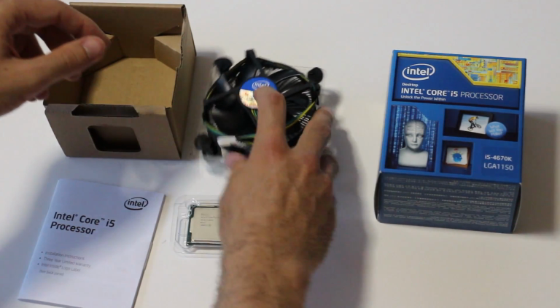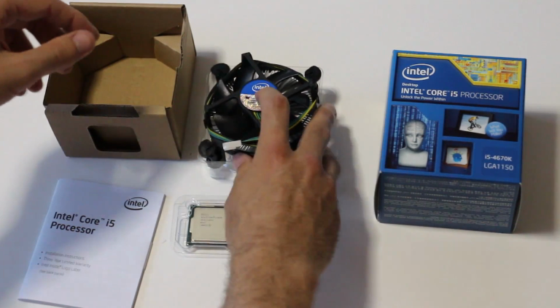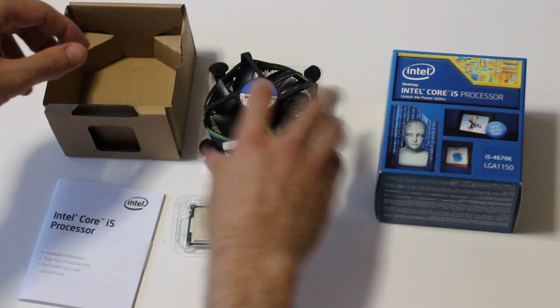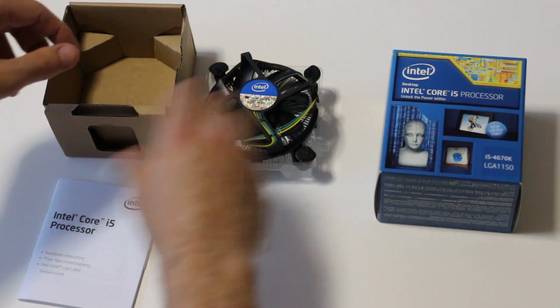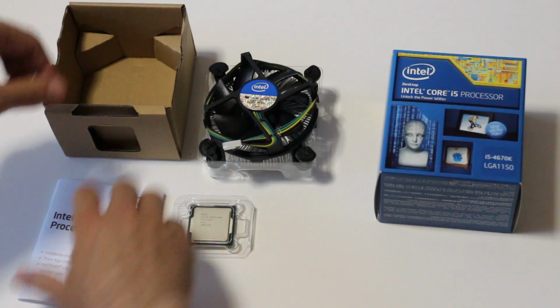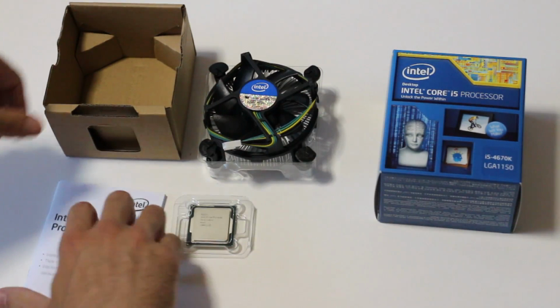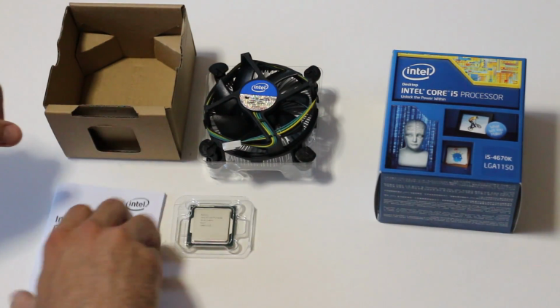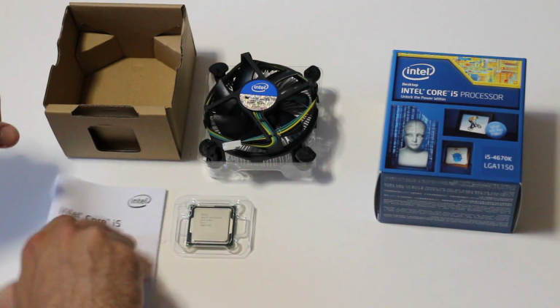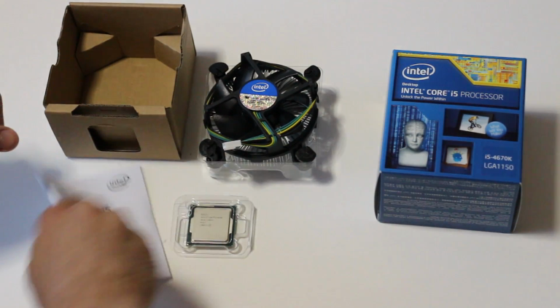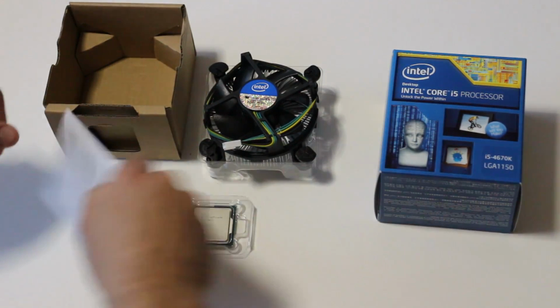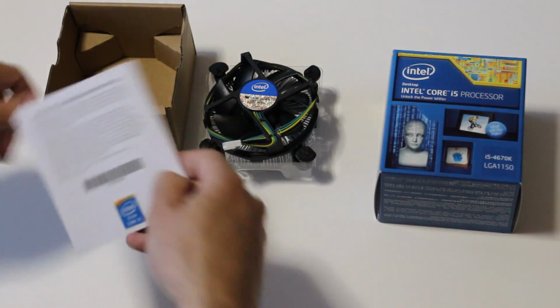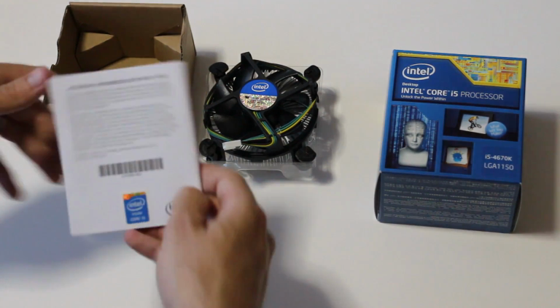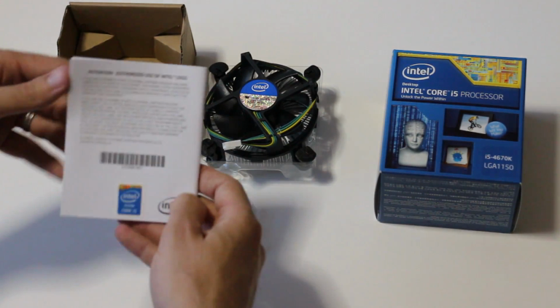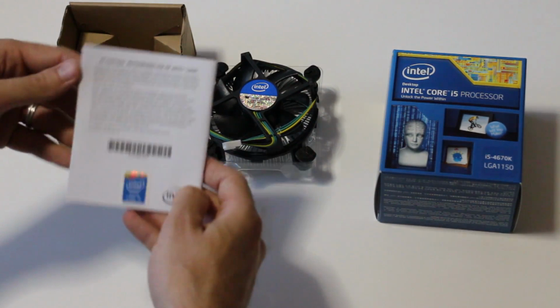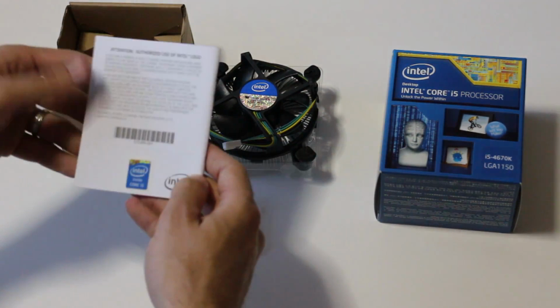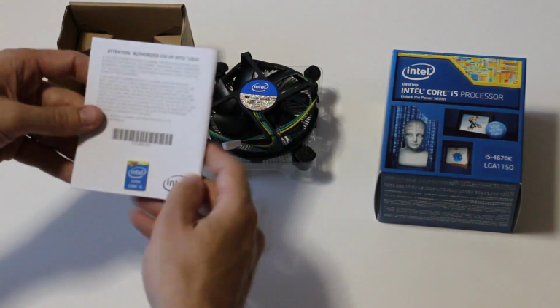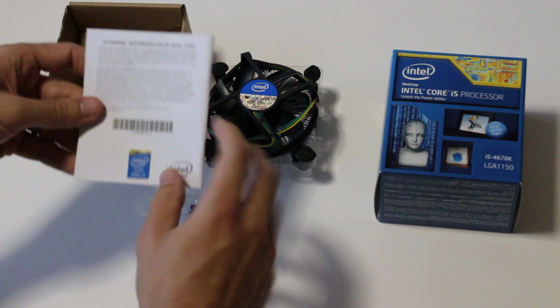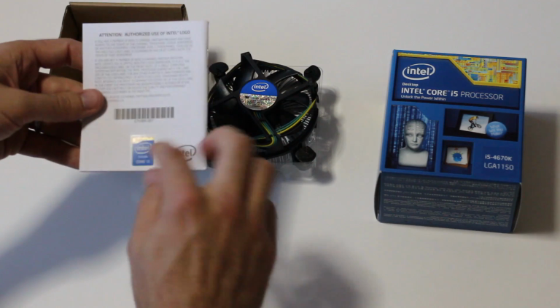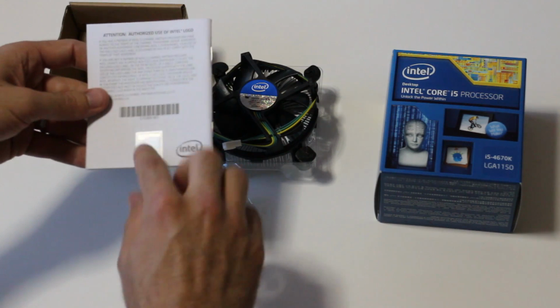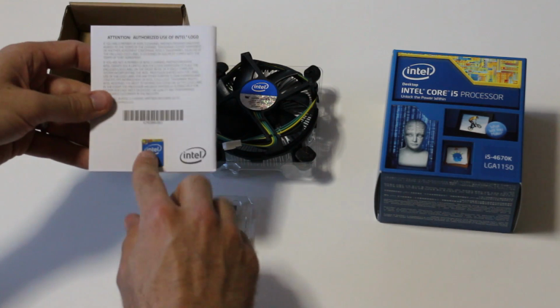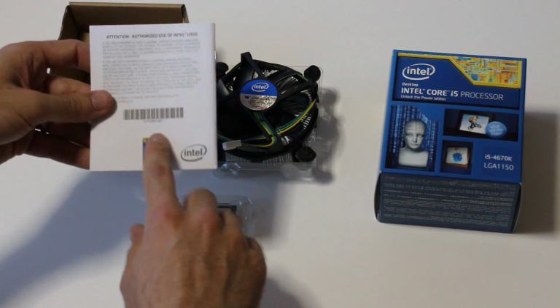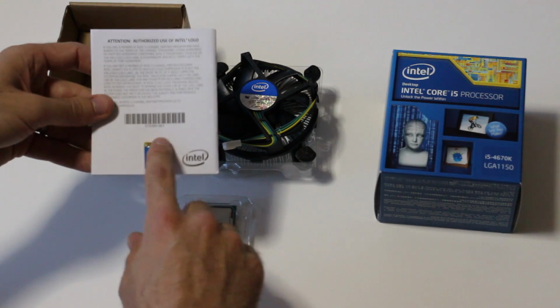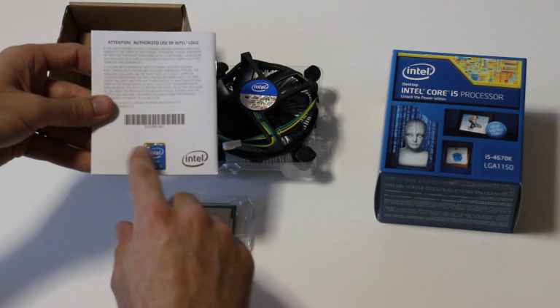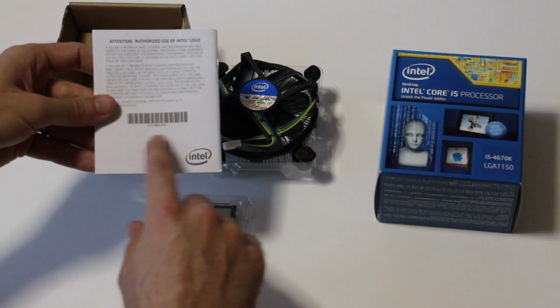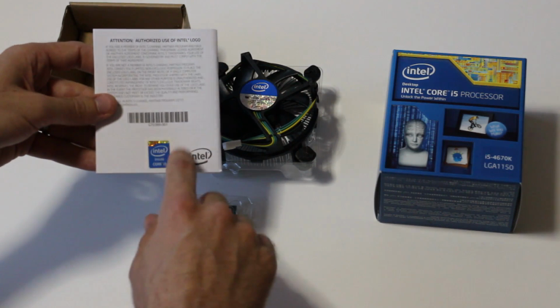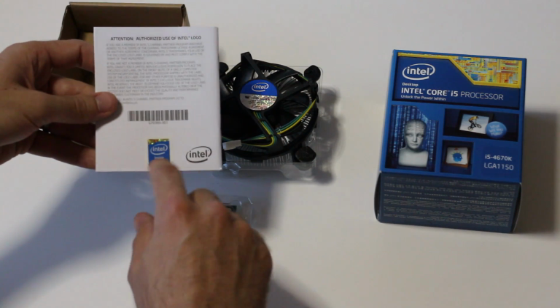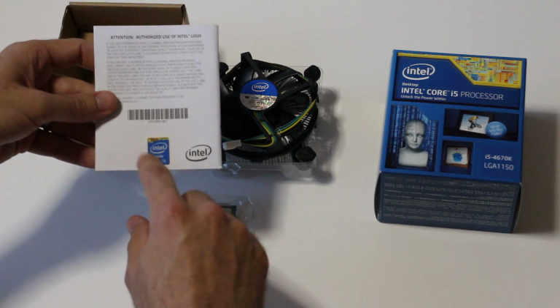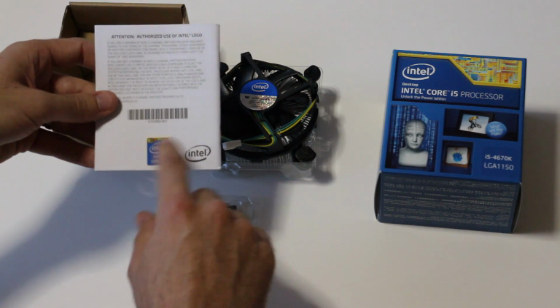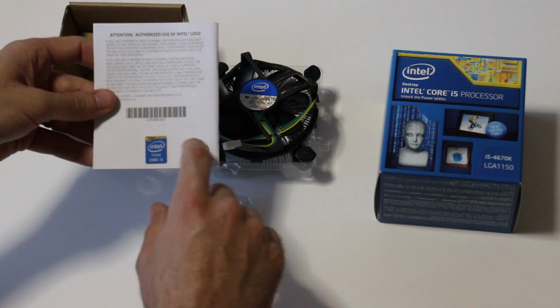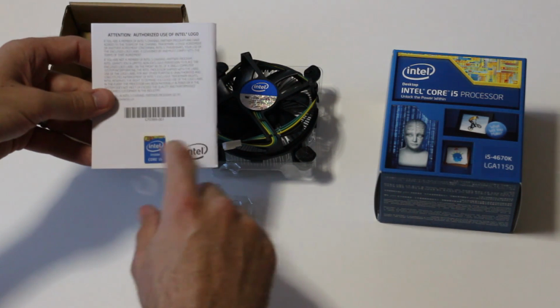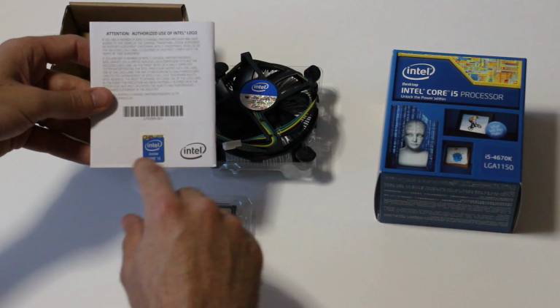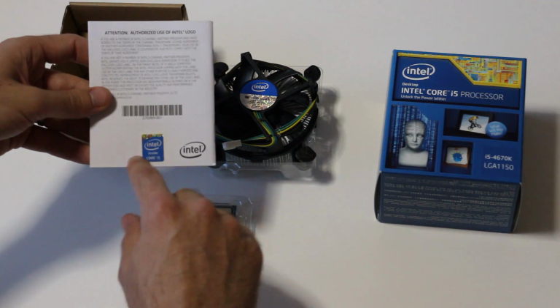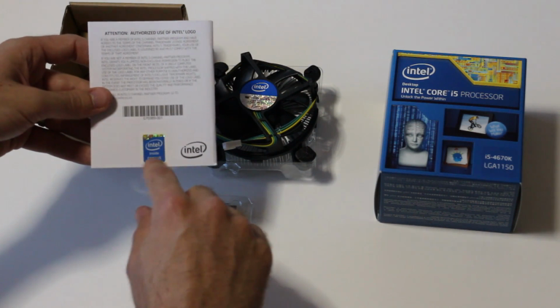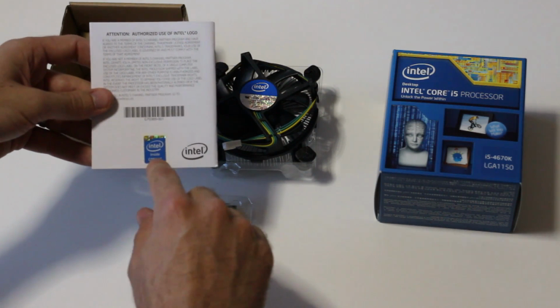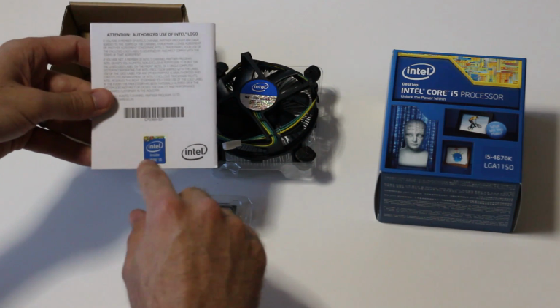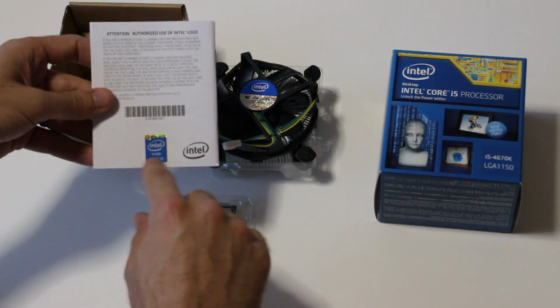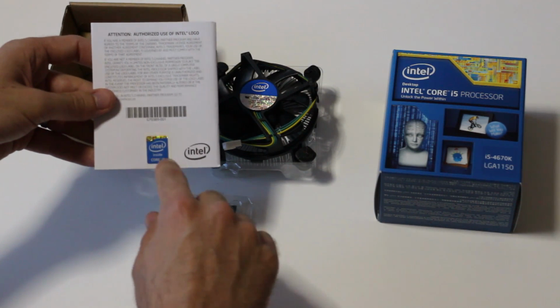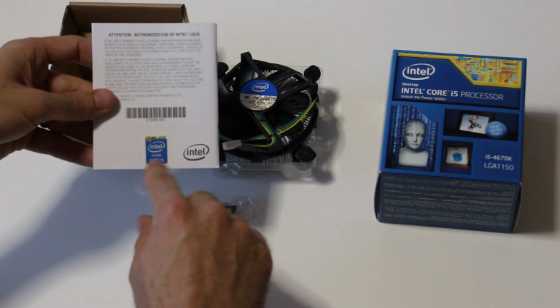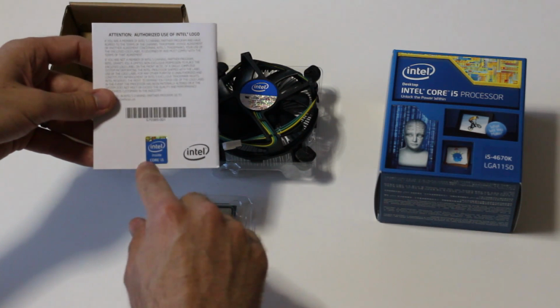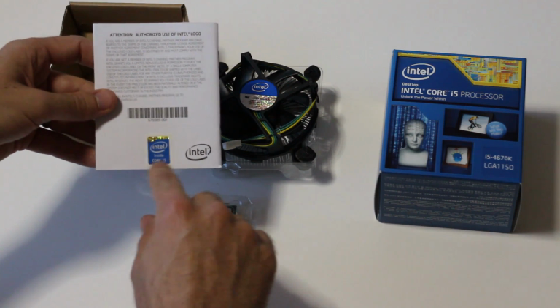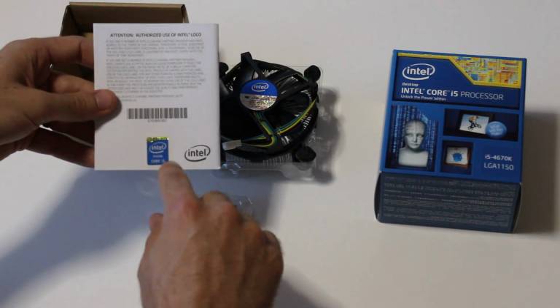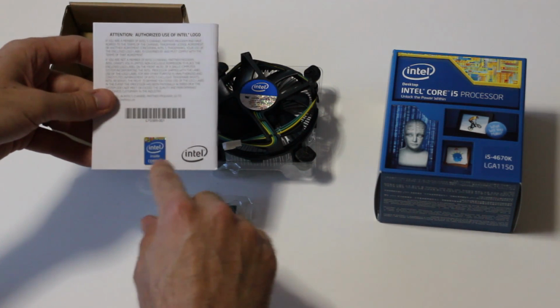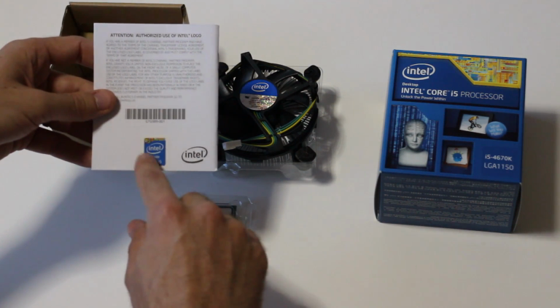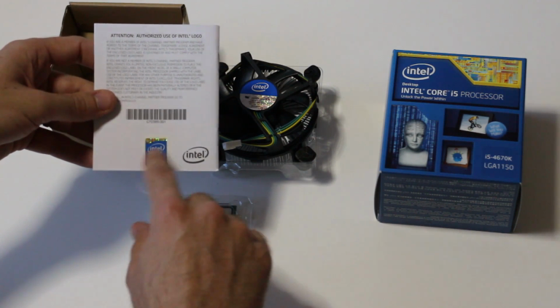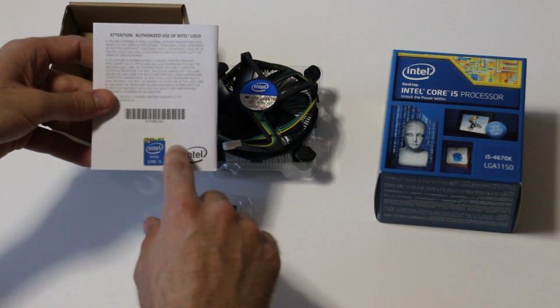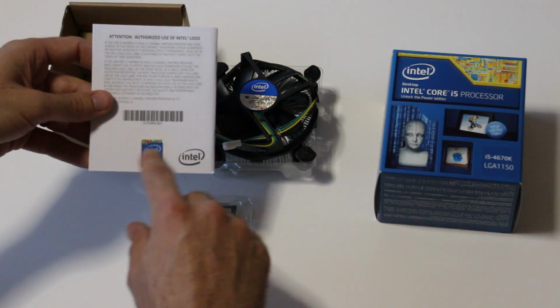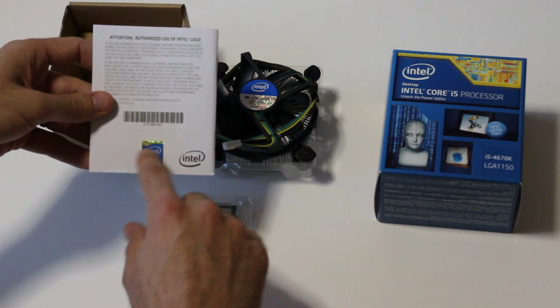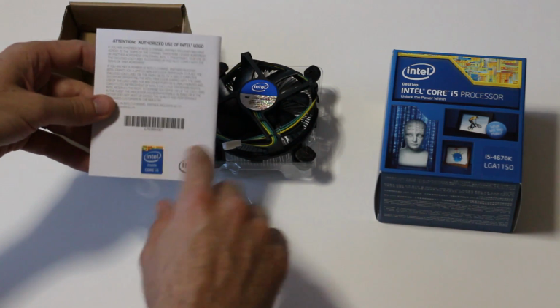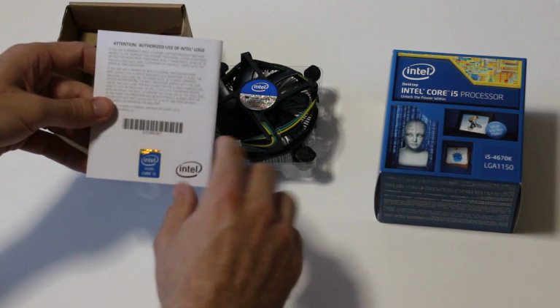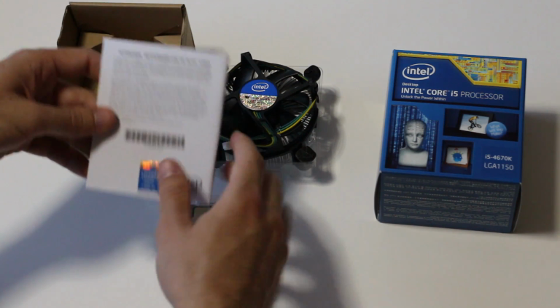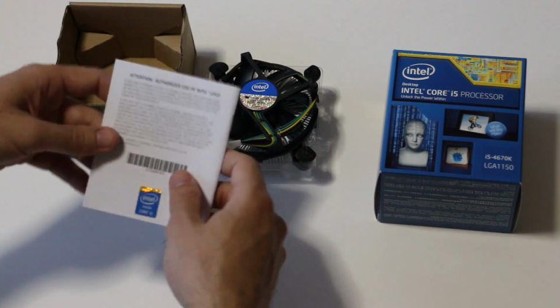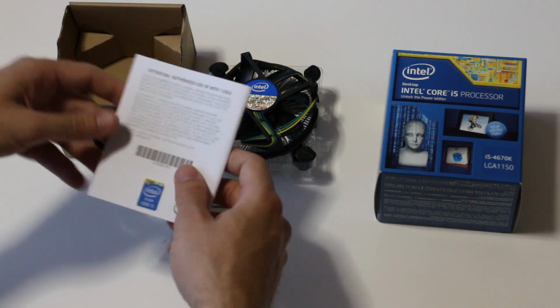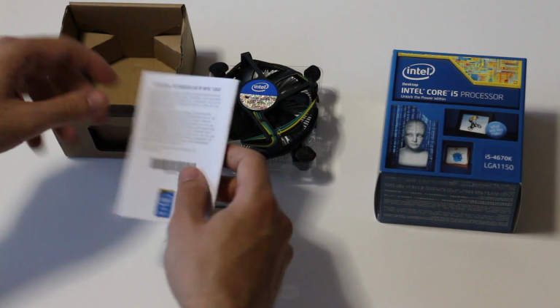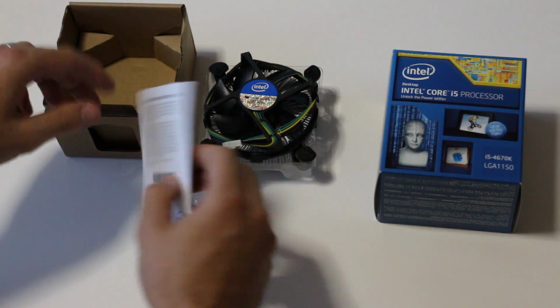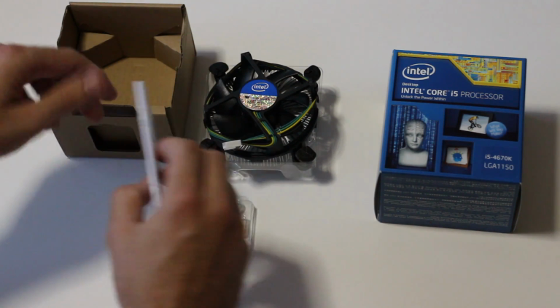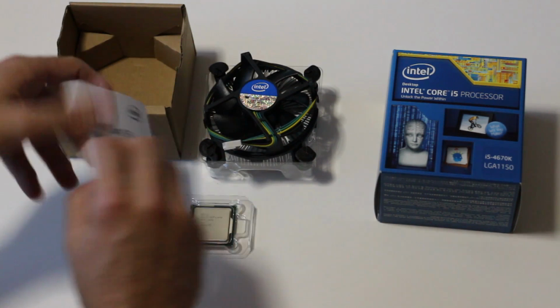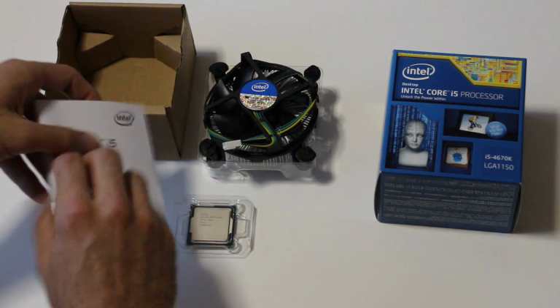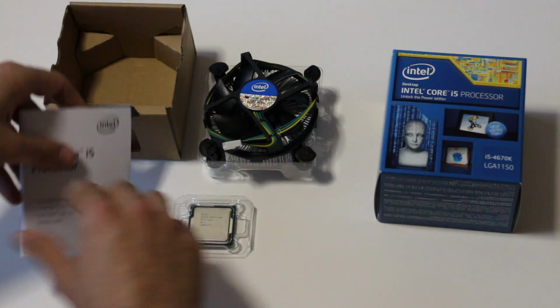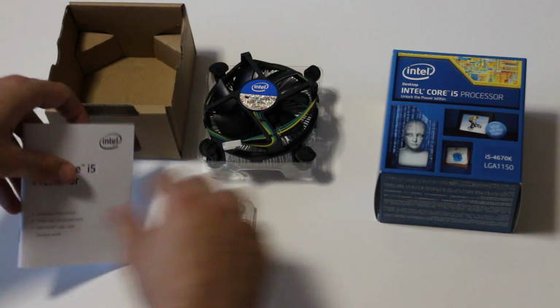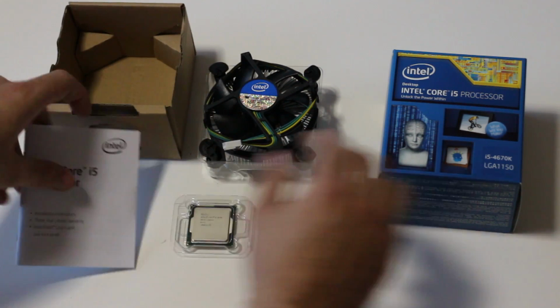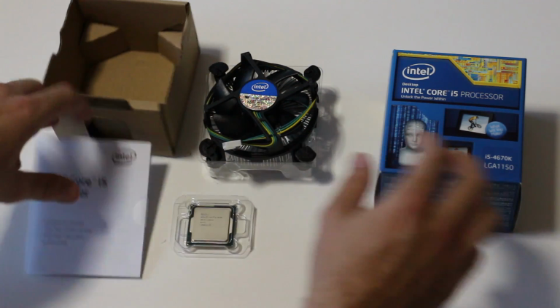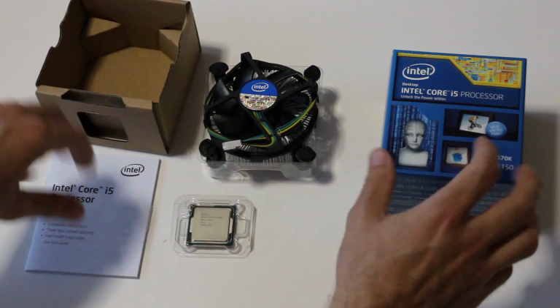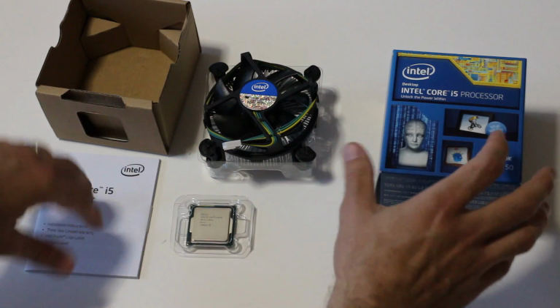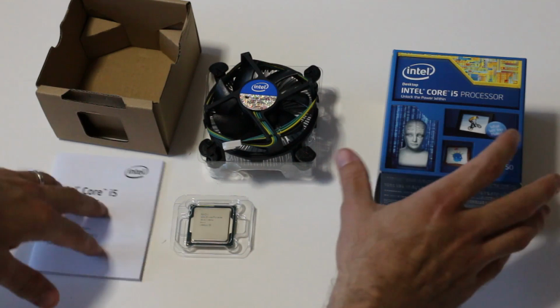You also get a little manual and a decal — the 'Intel Inside Core i5' sticker. So it does look alright.